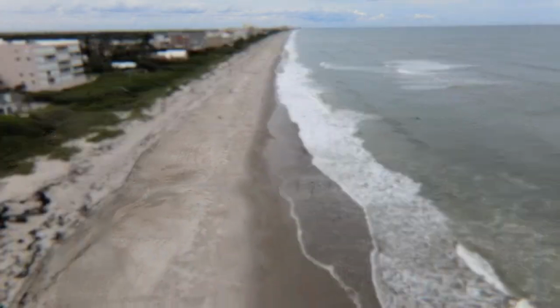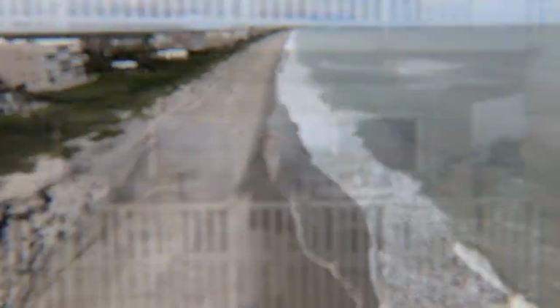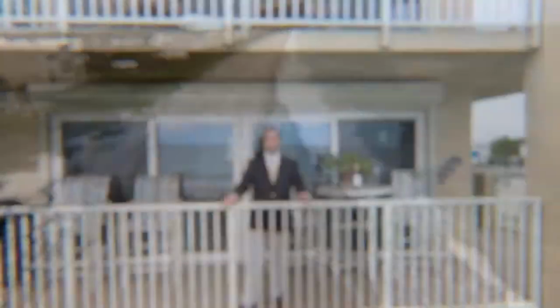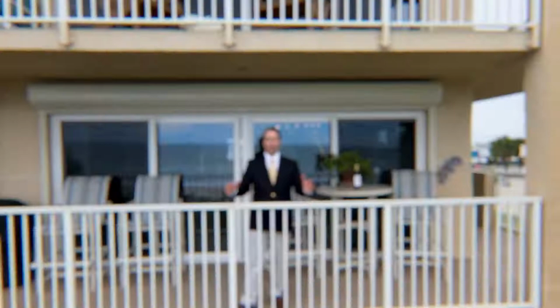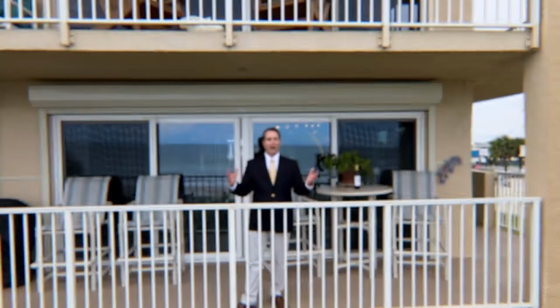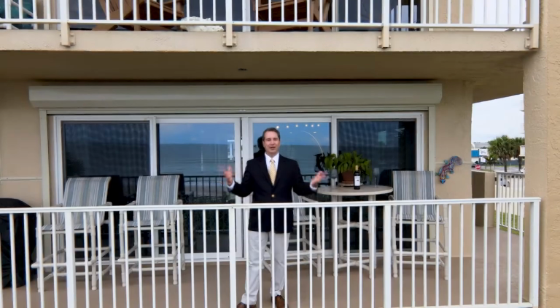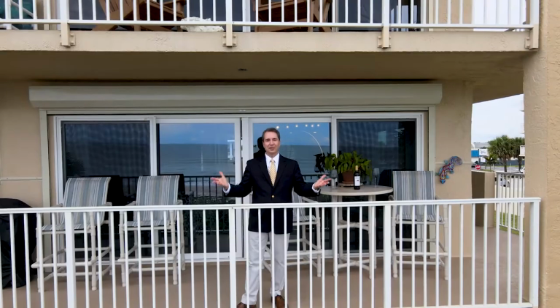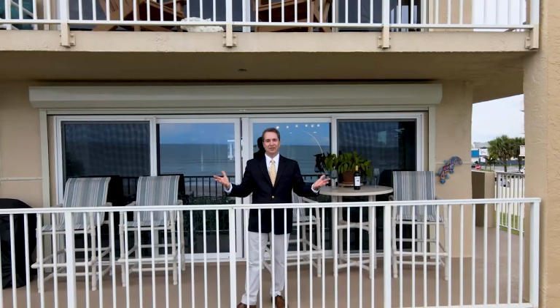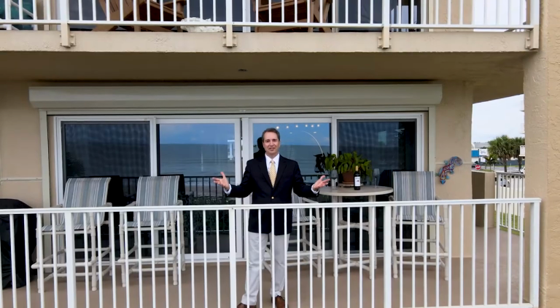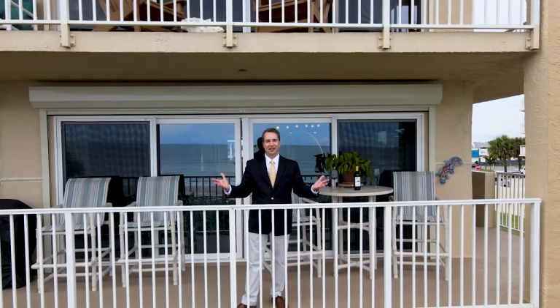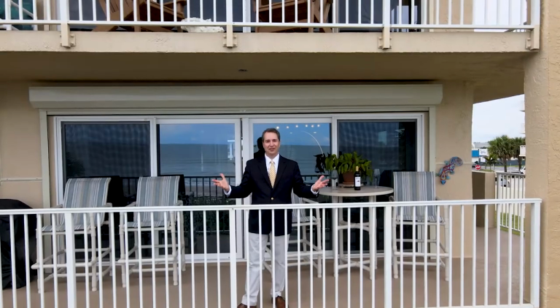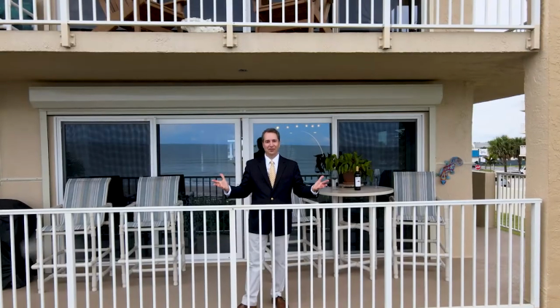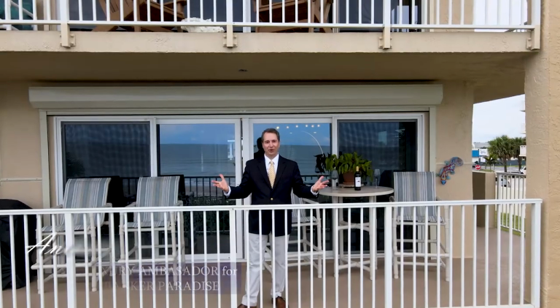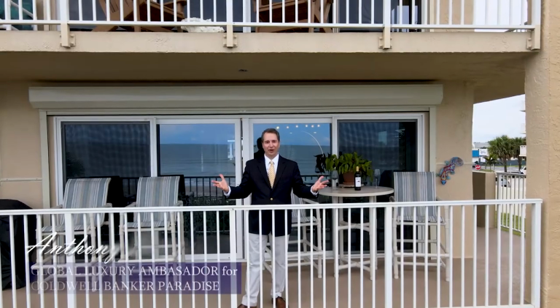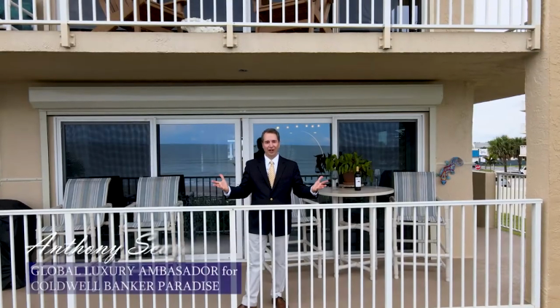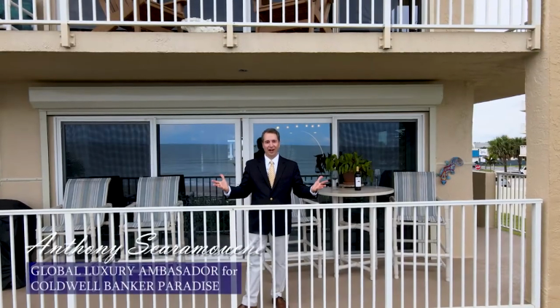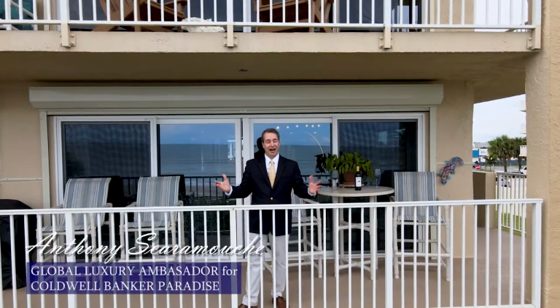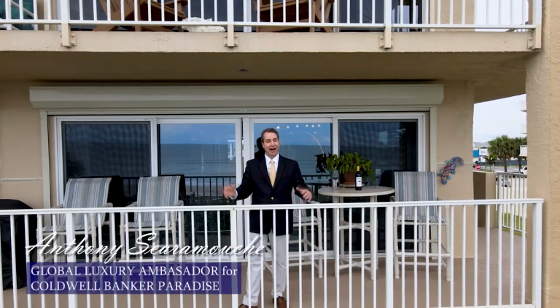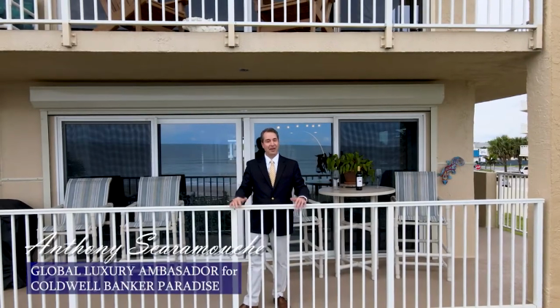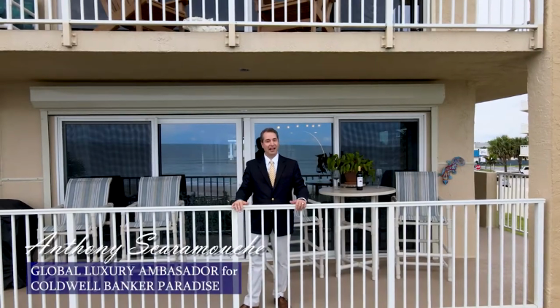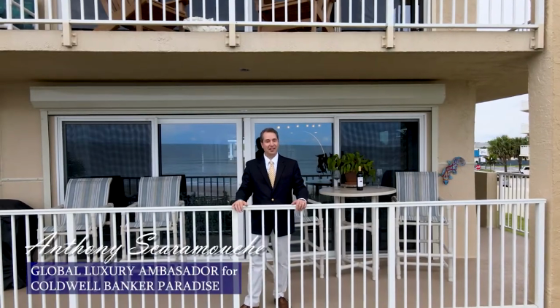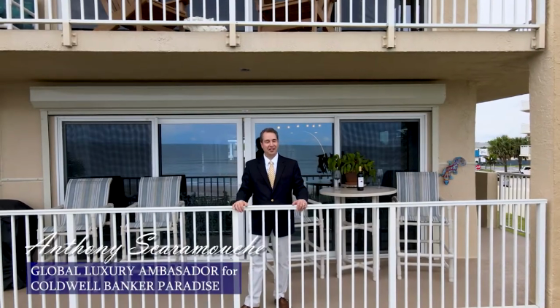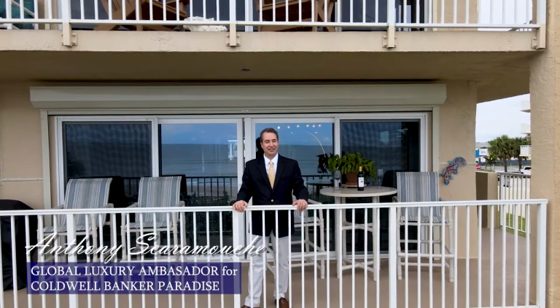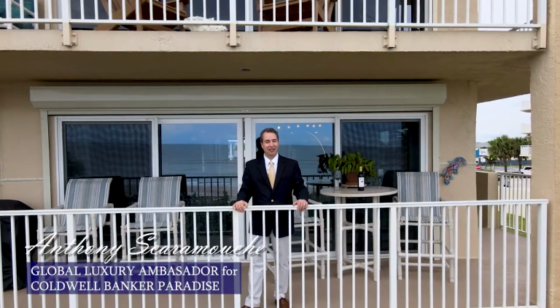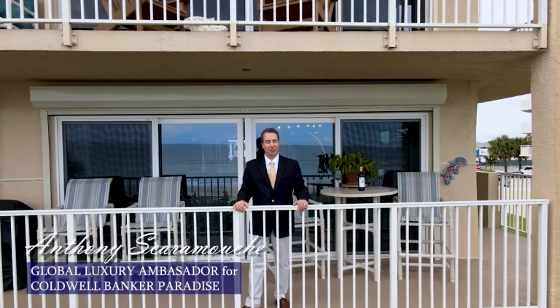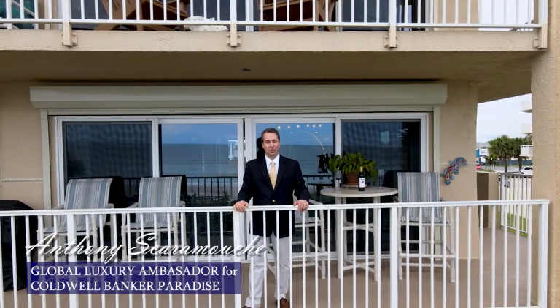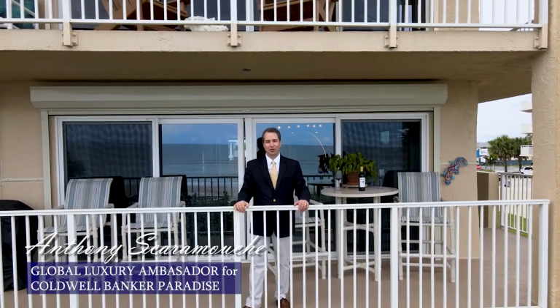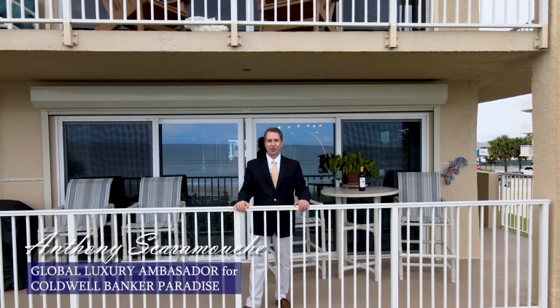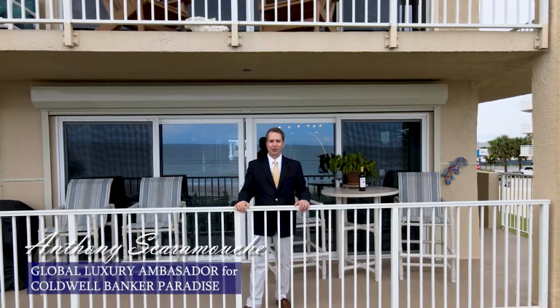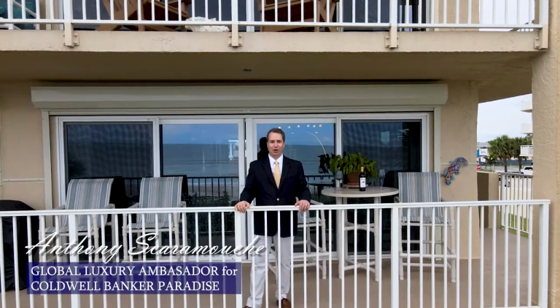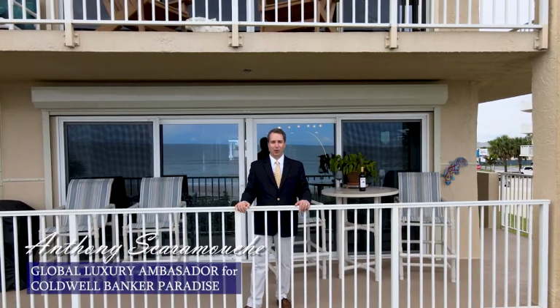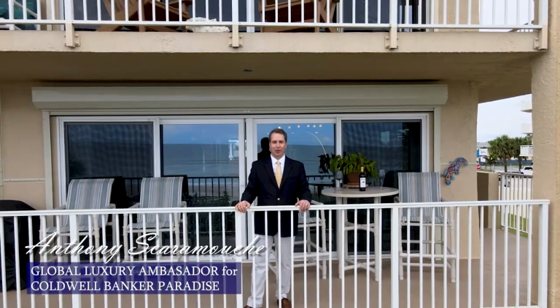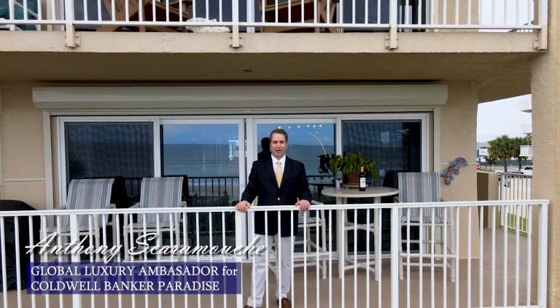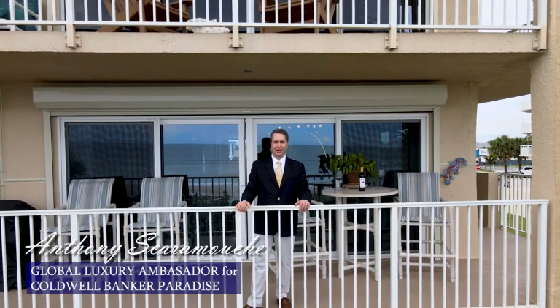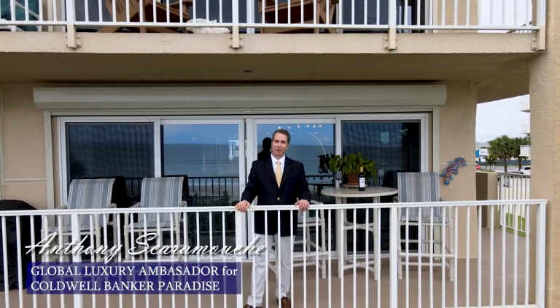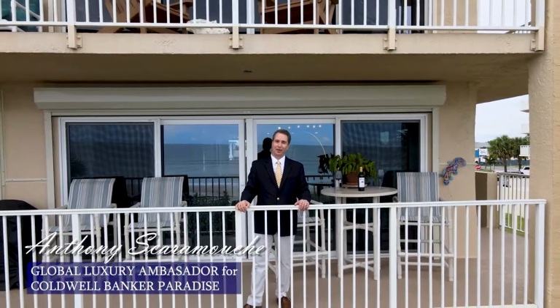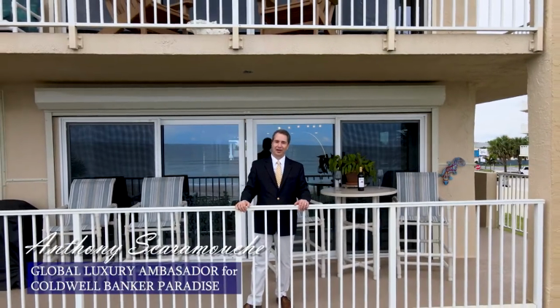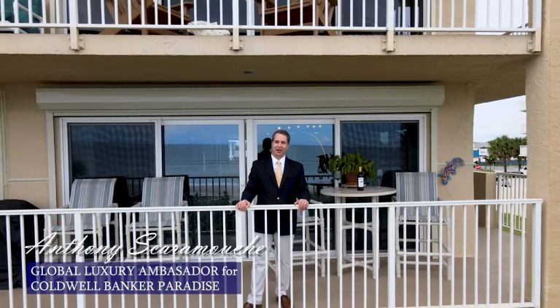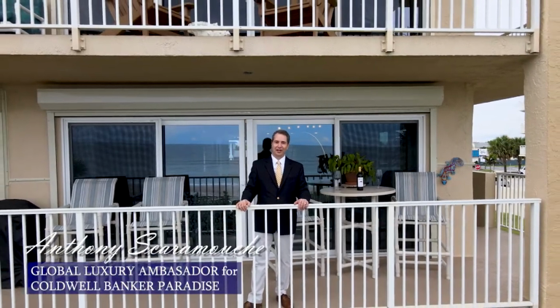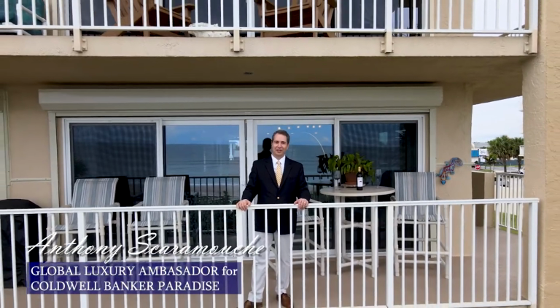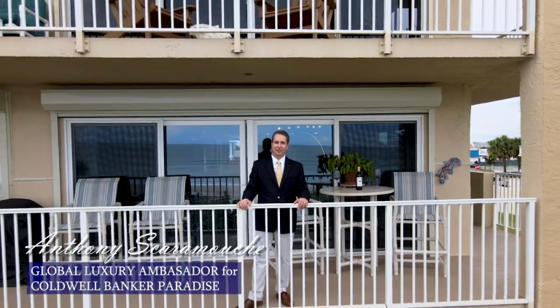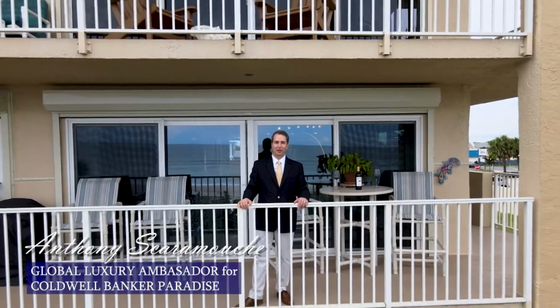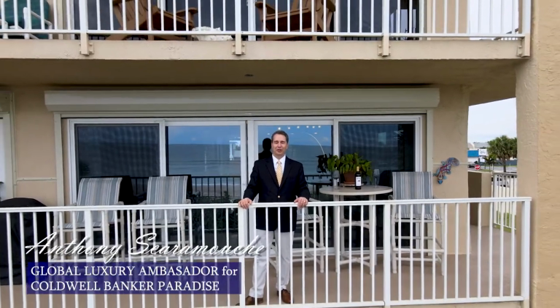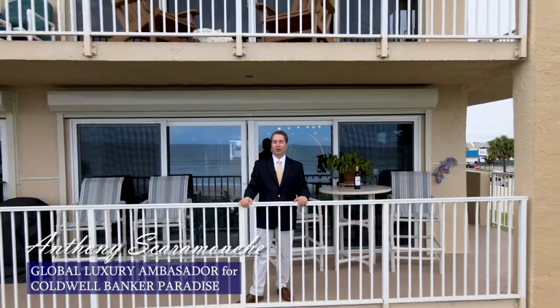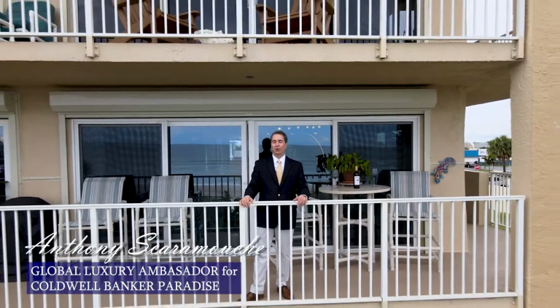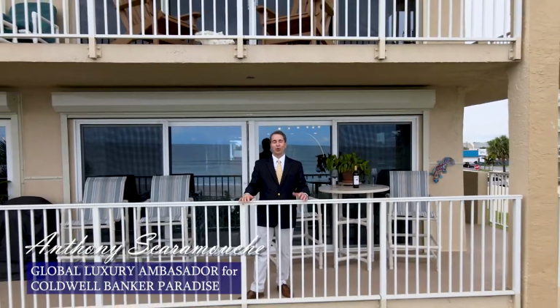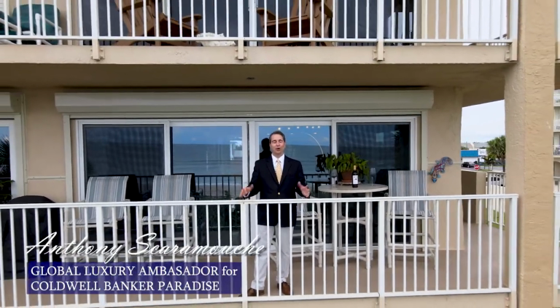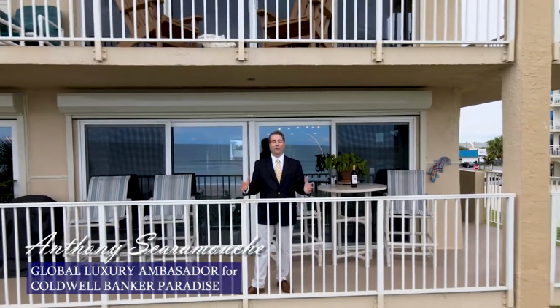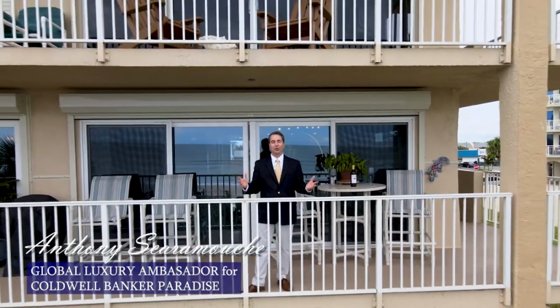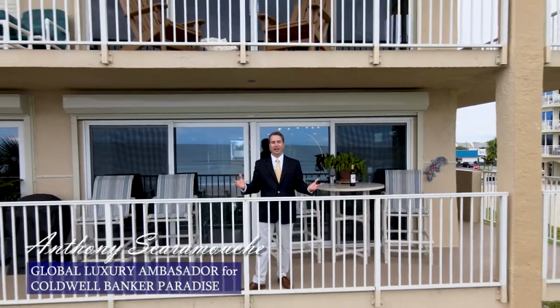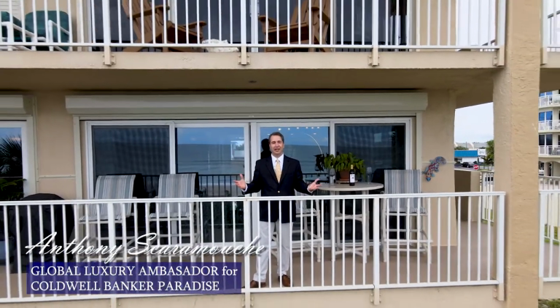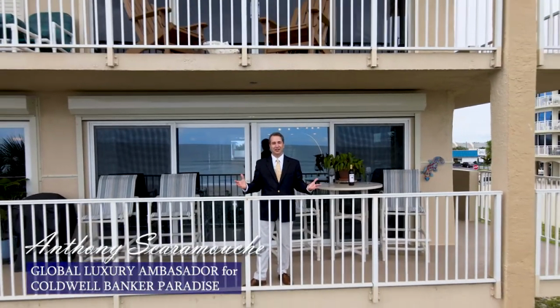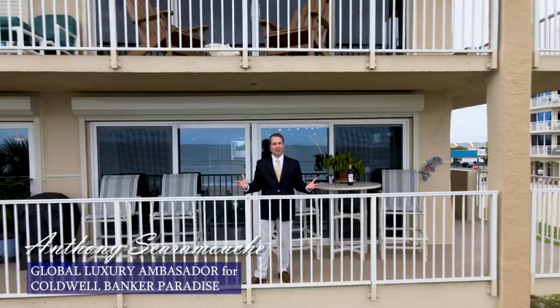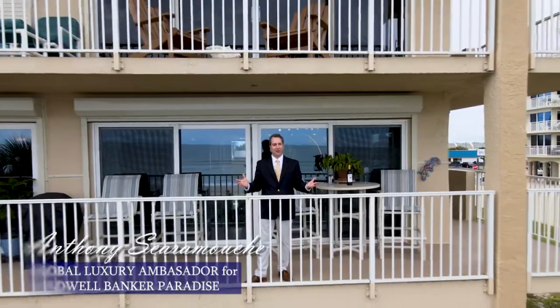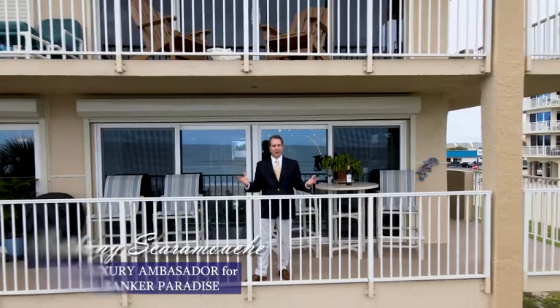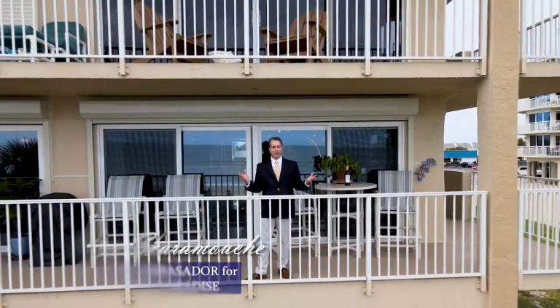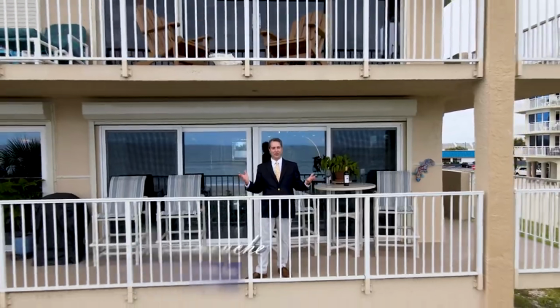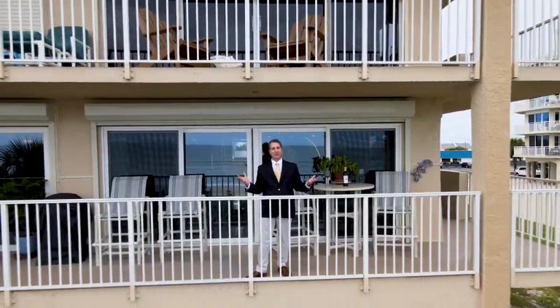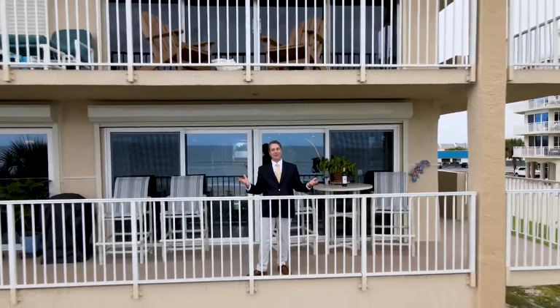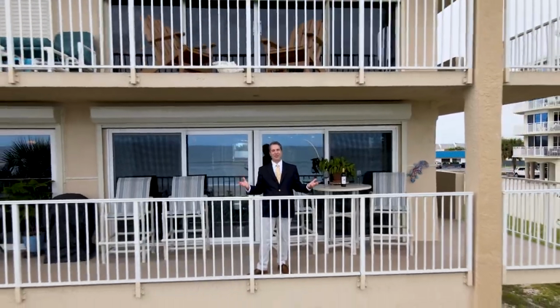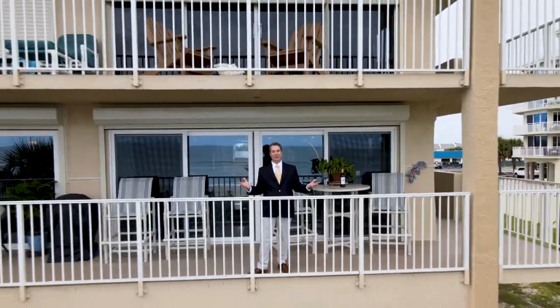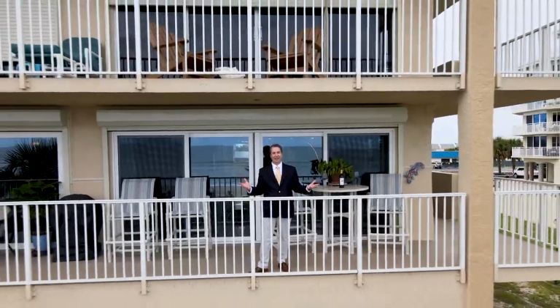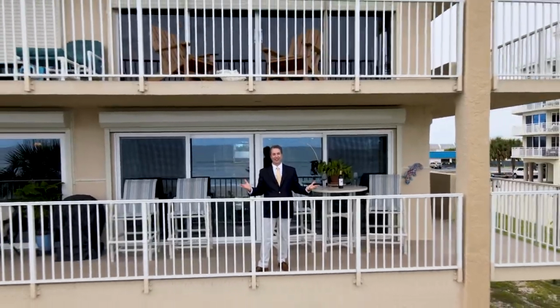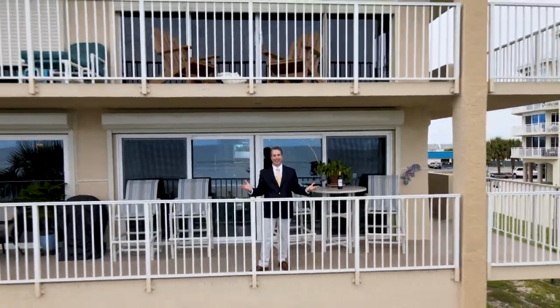Welcome to sunny Florida. I'm Anthony Scaramucci with Coldwell Banker Paradise, bringing you warm greetings from the Sunshine State.